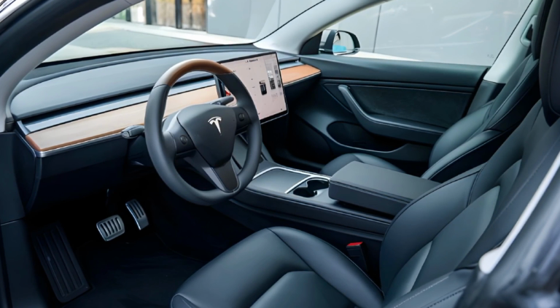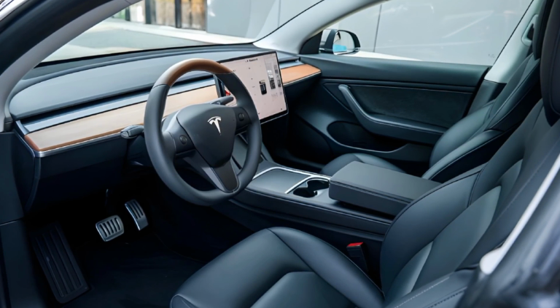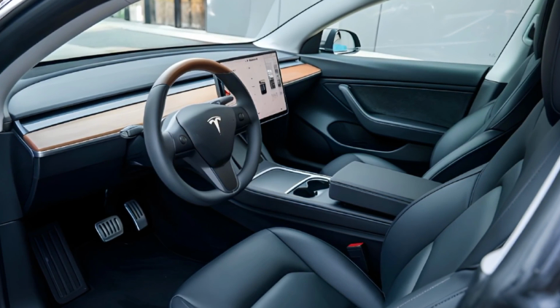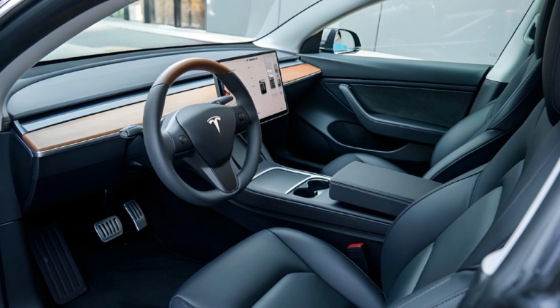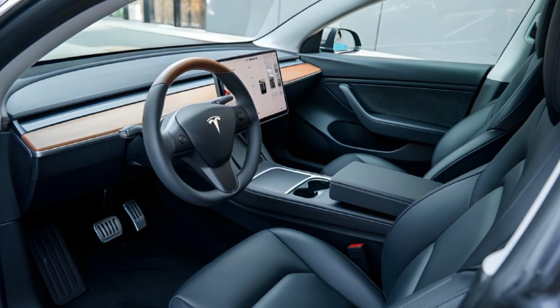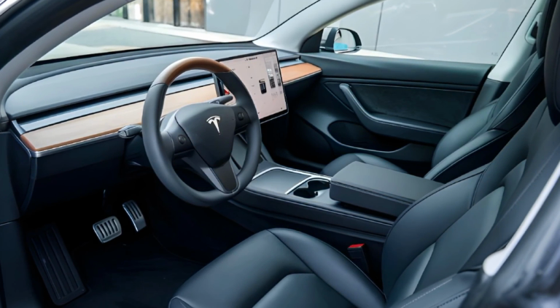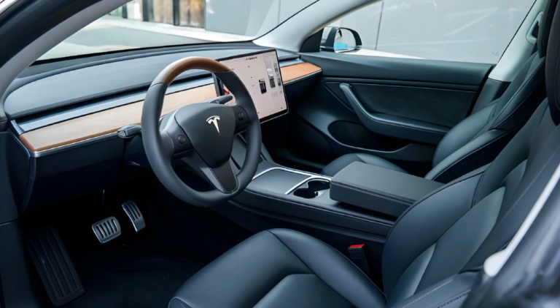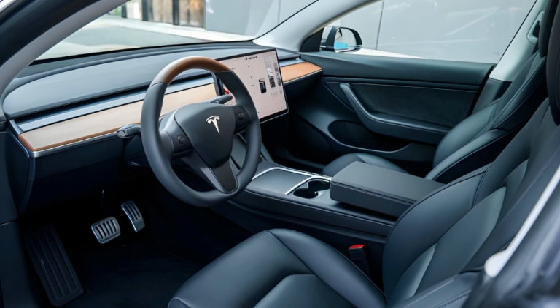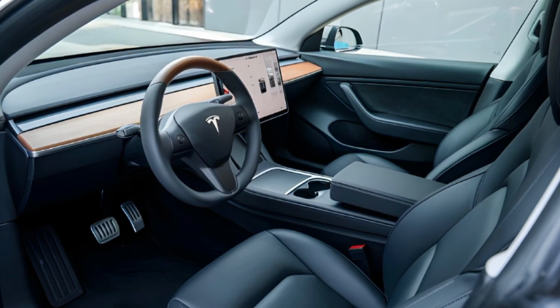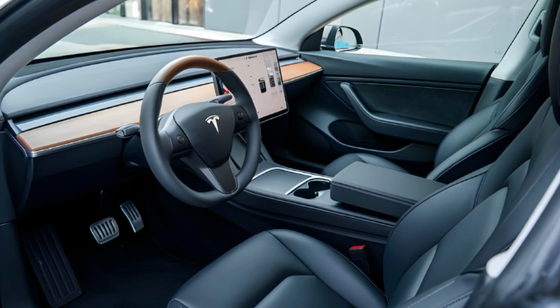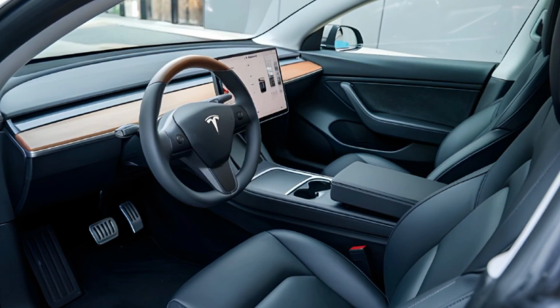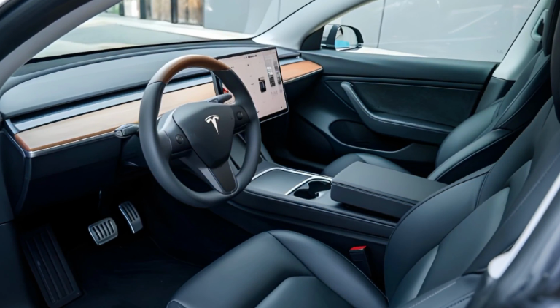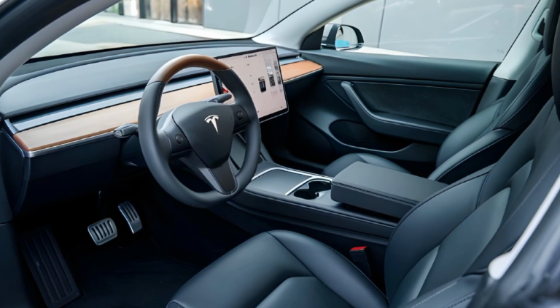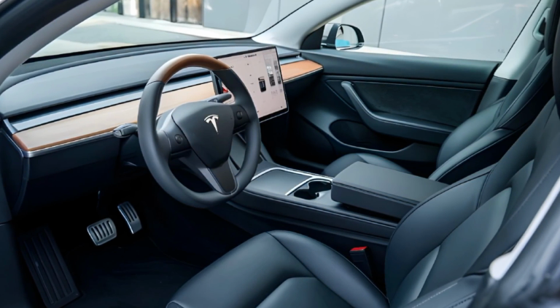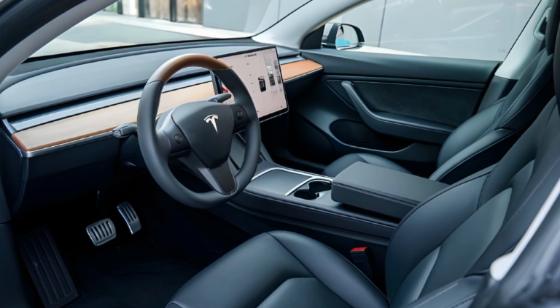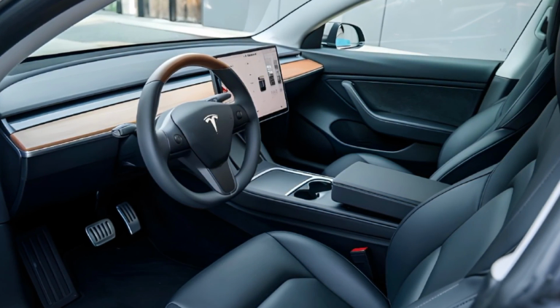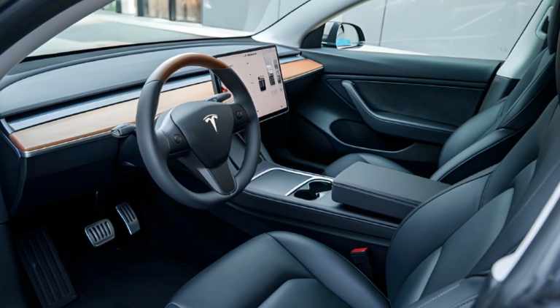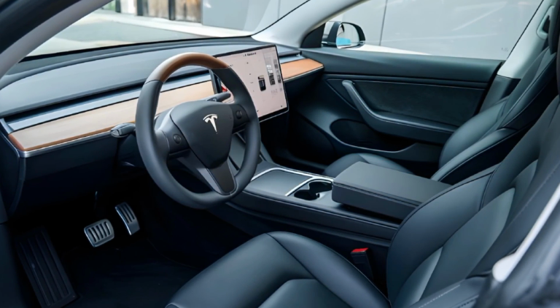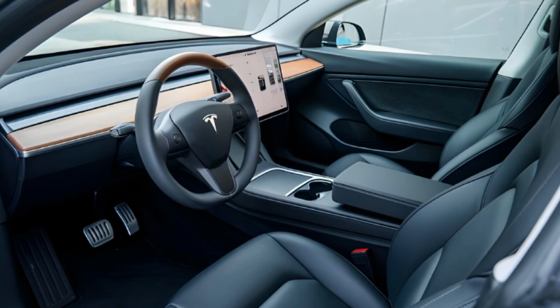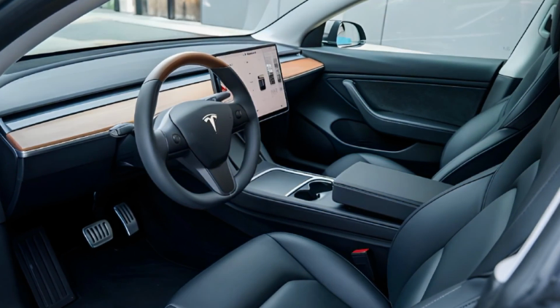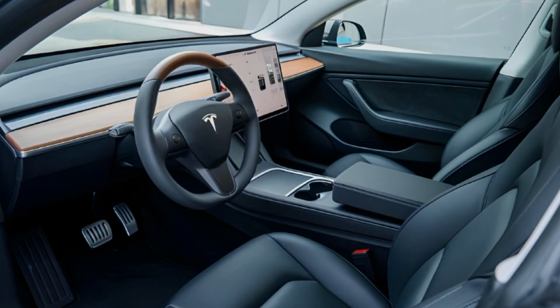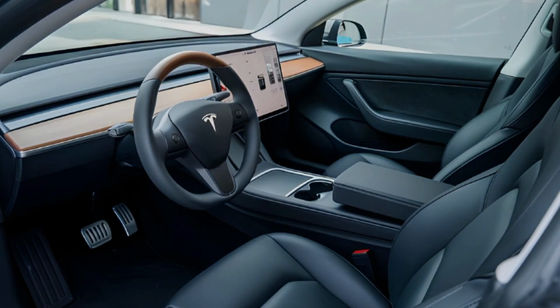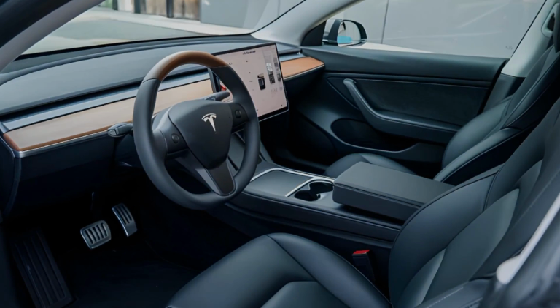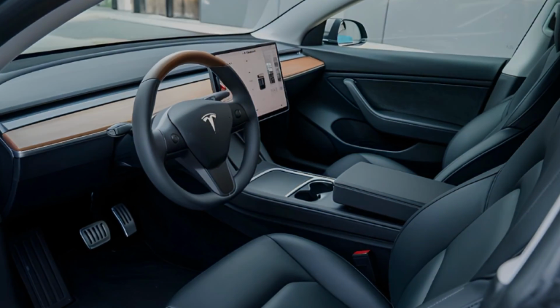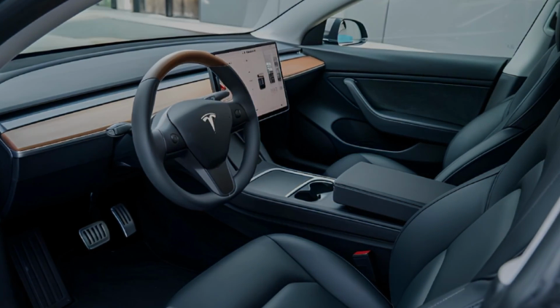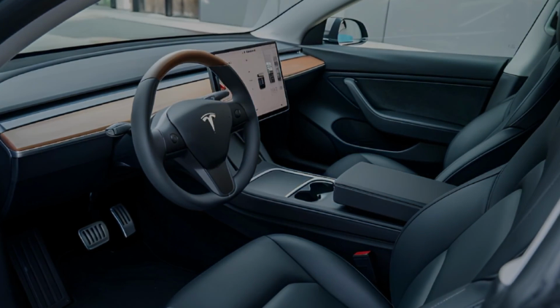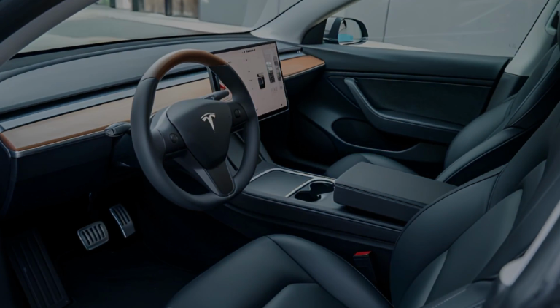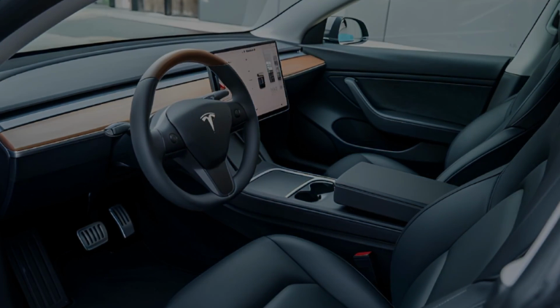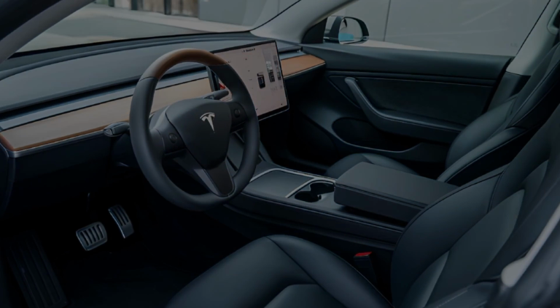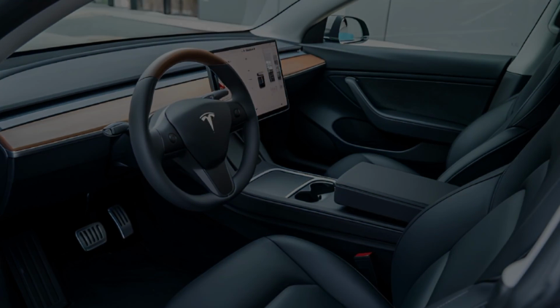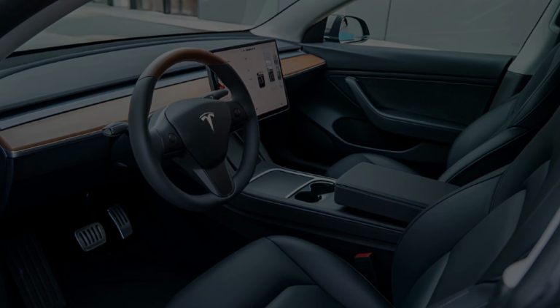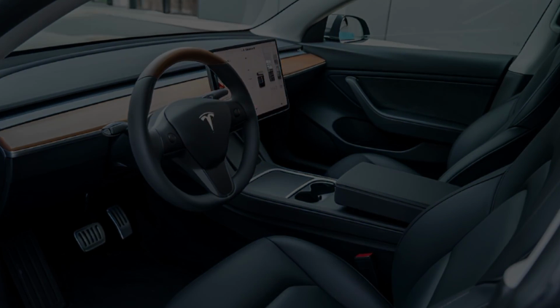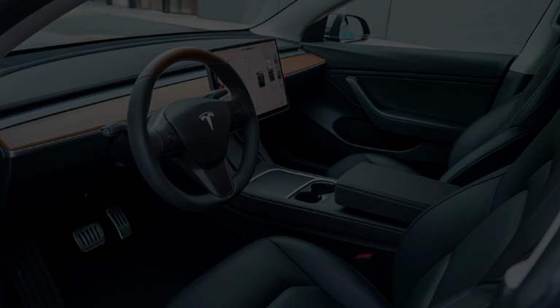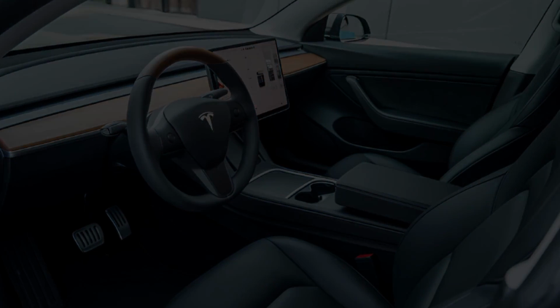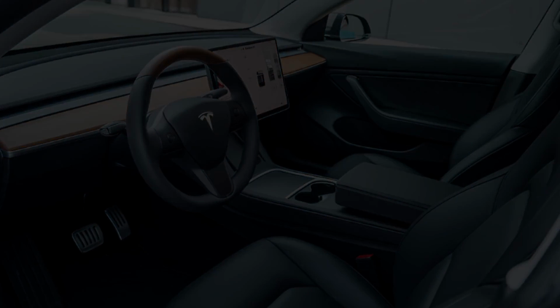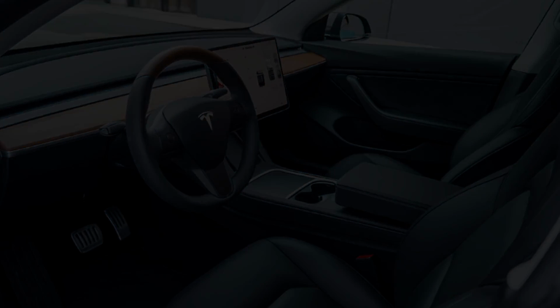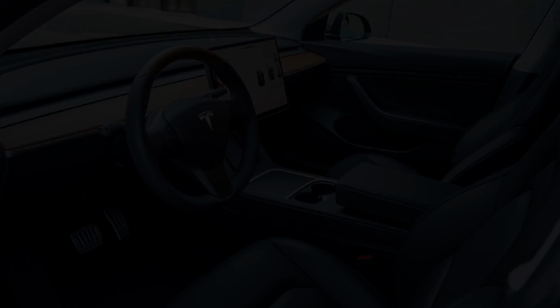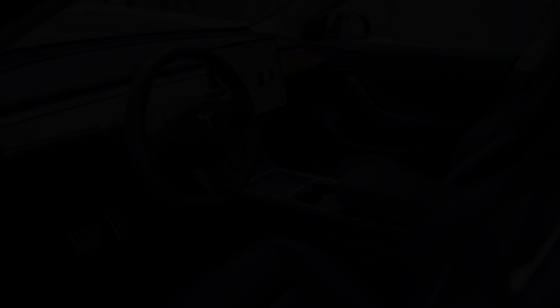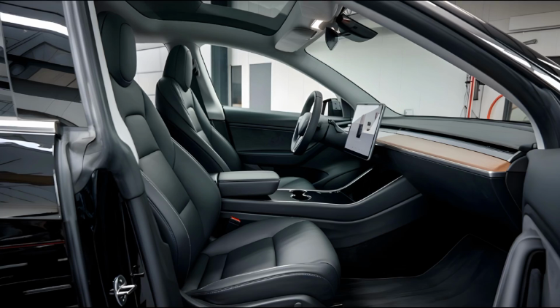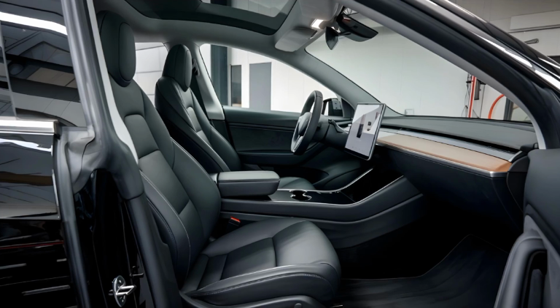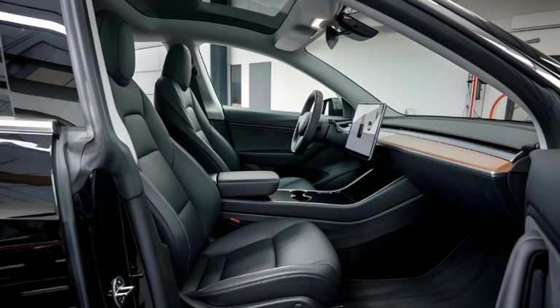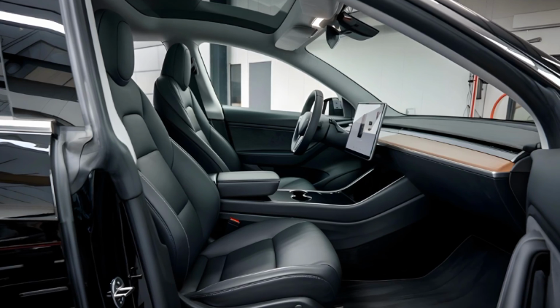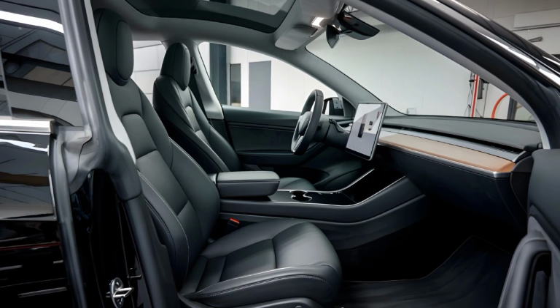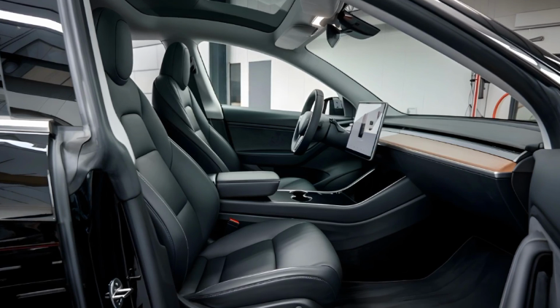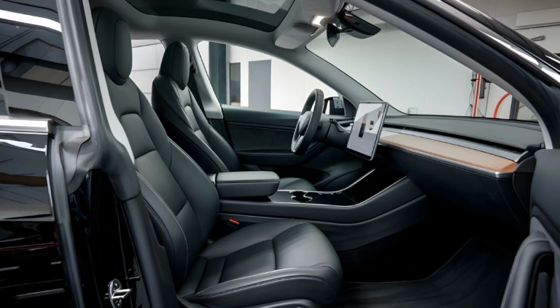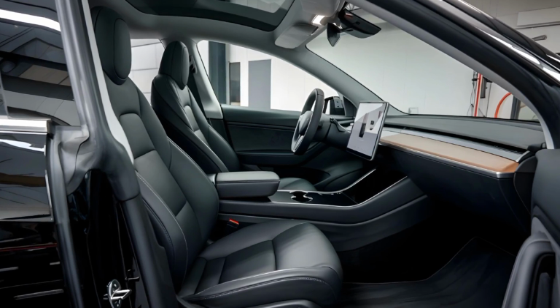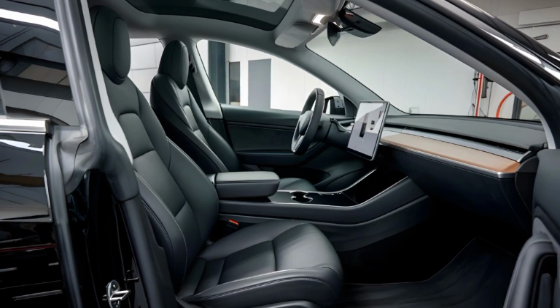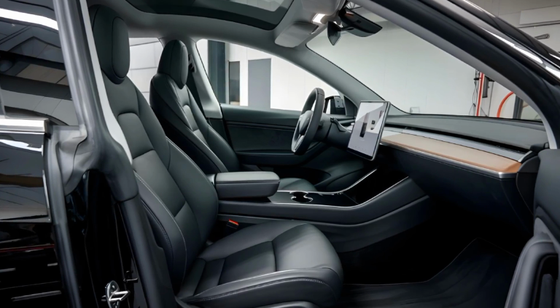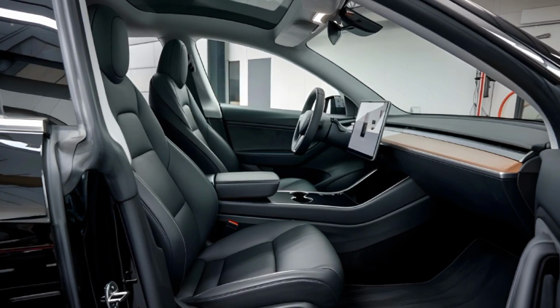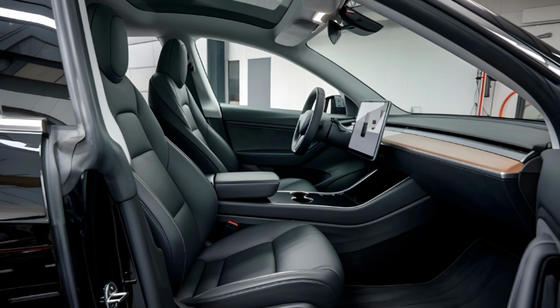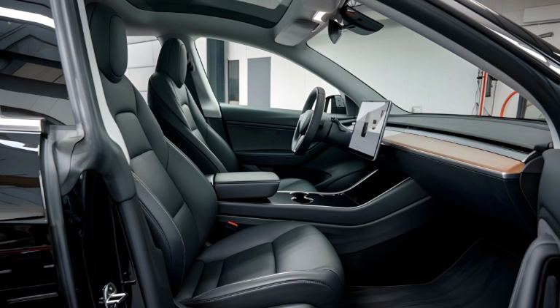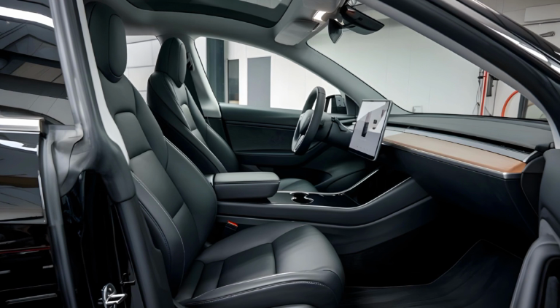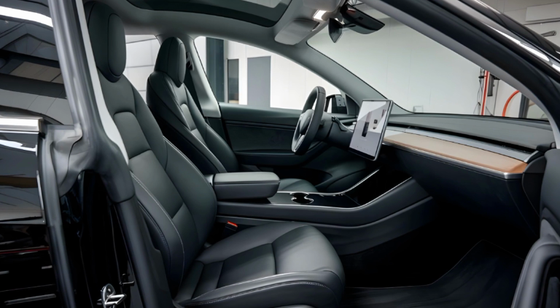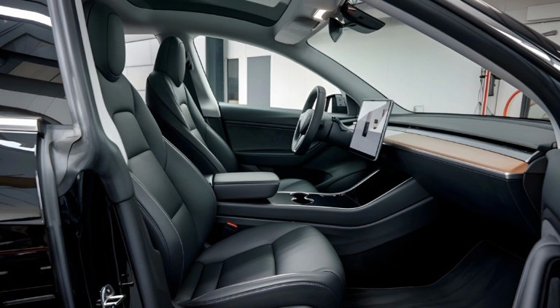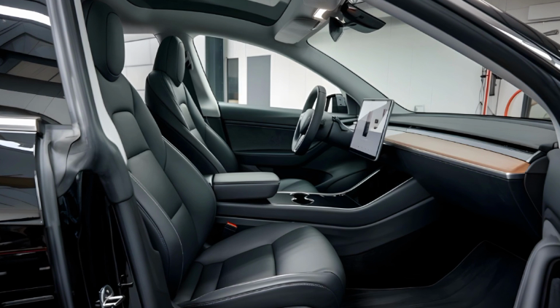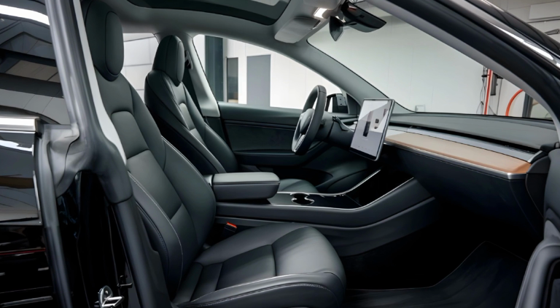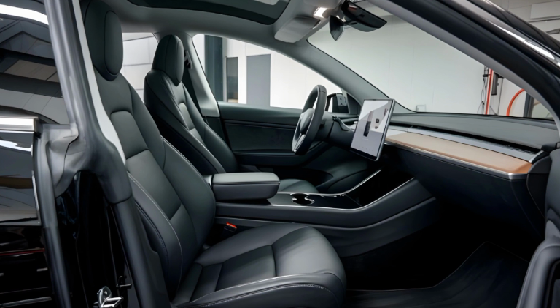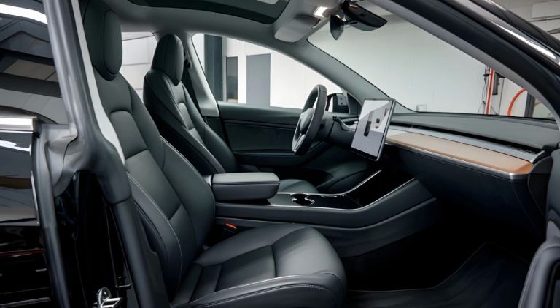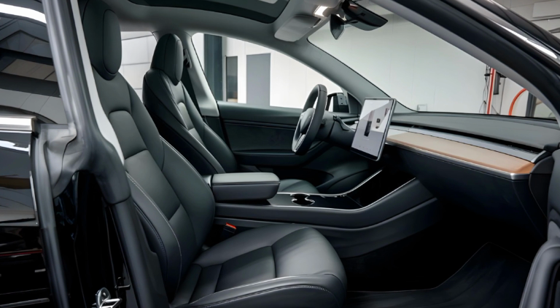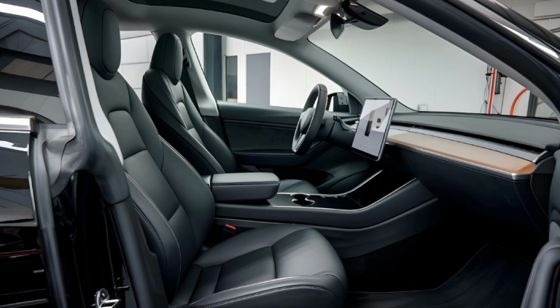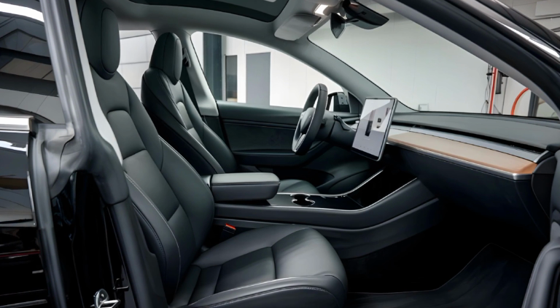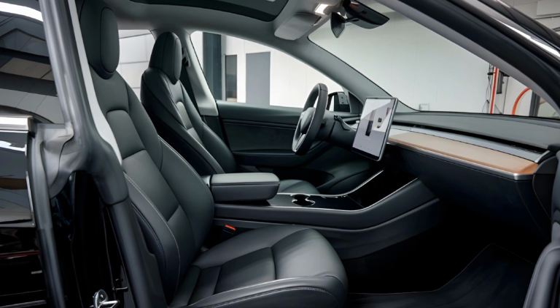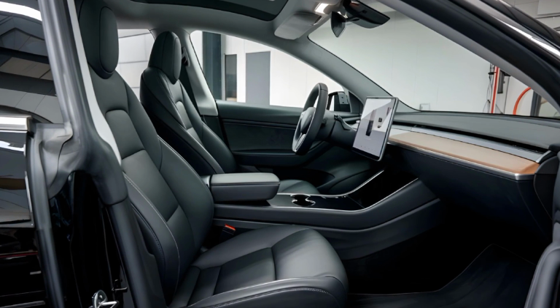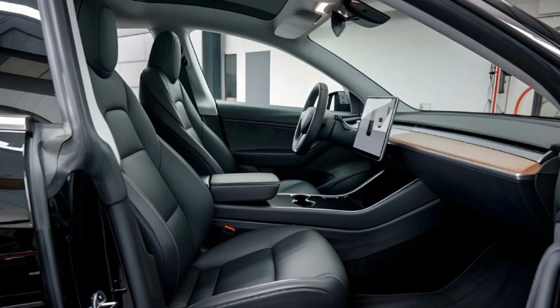We took the Model Y for a spin and were impressed with its handling and responsiveness. The car accelerates effortlessly and corners smoothly.